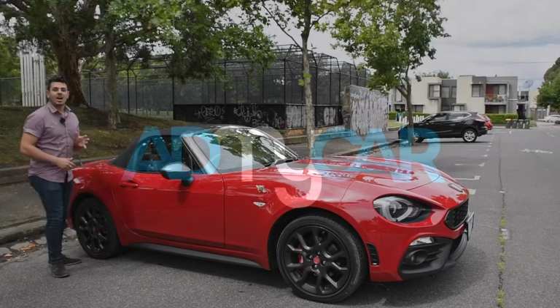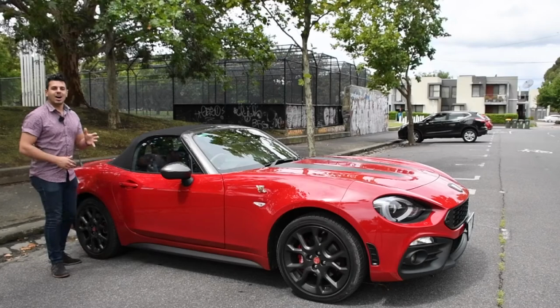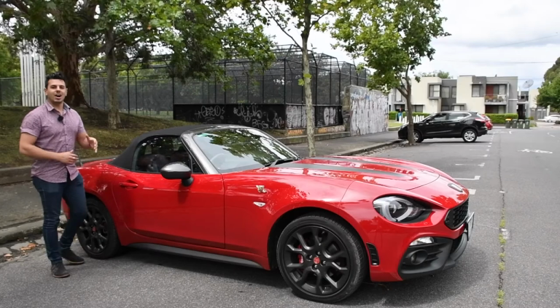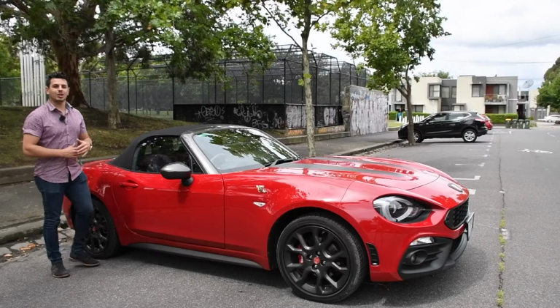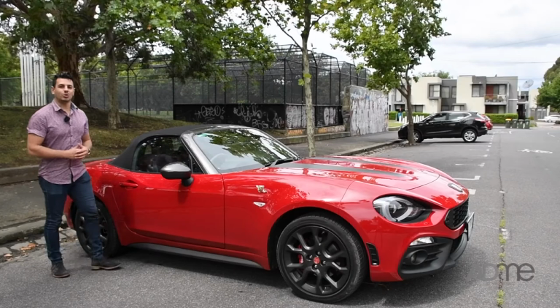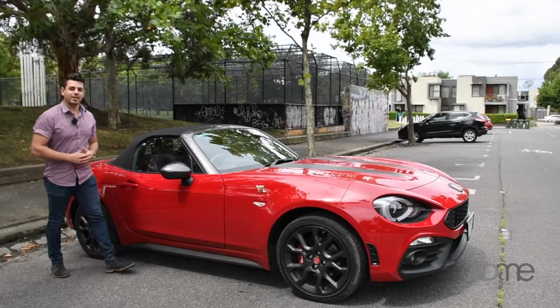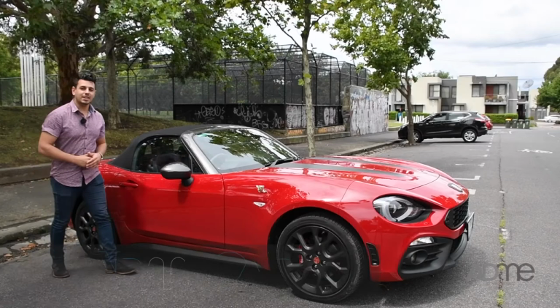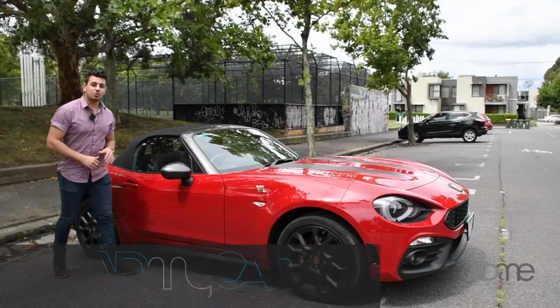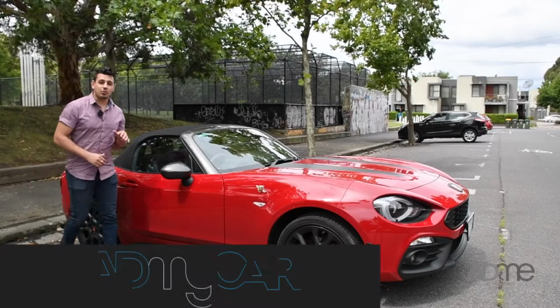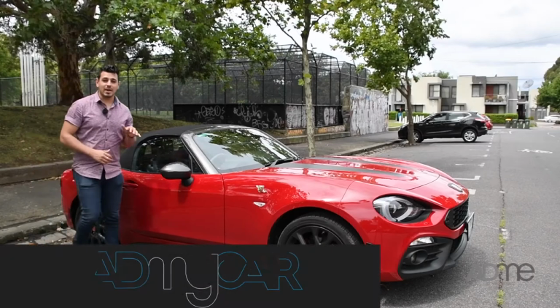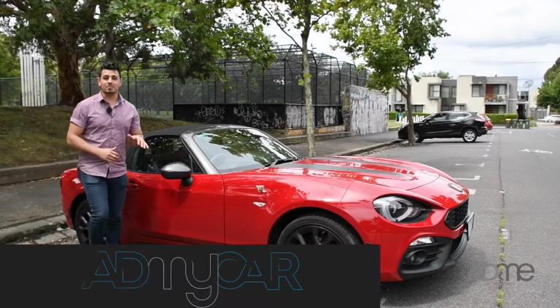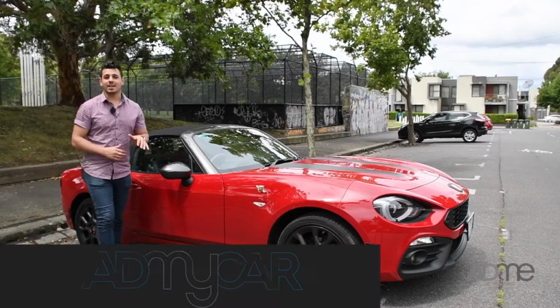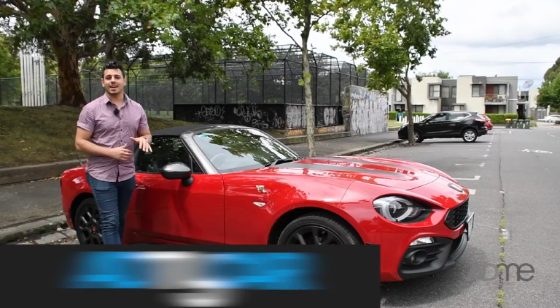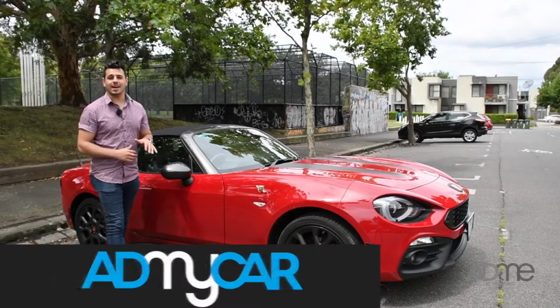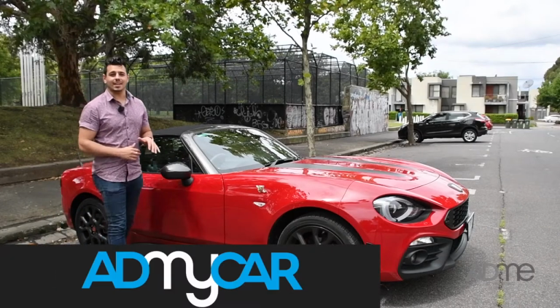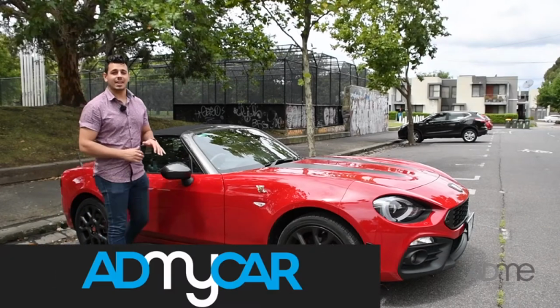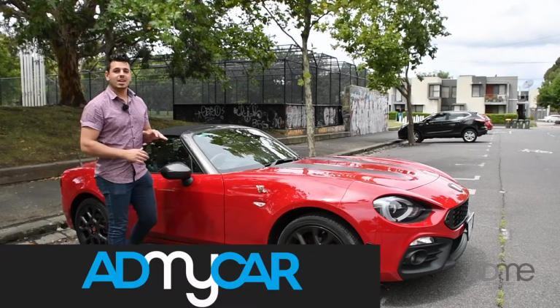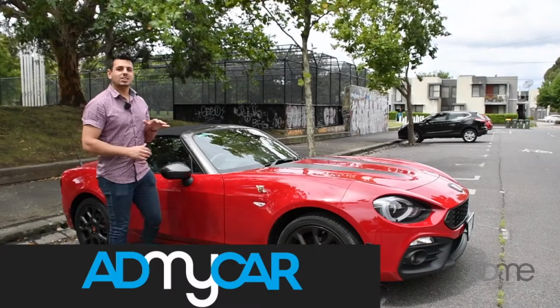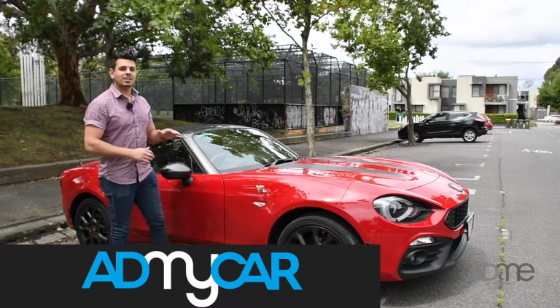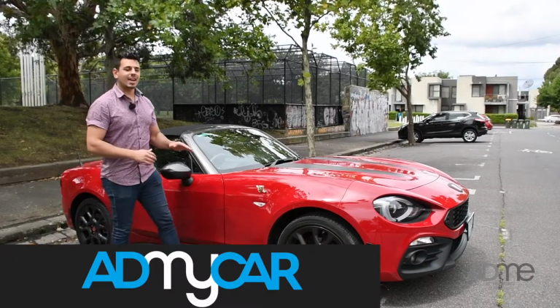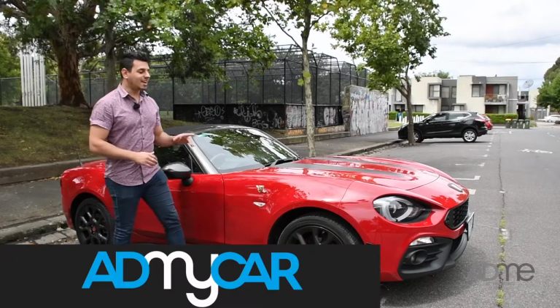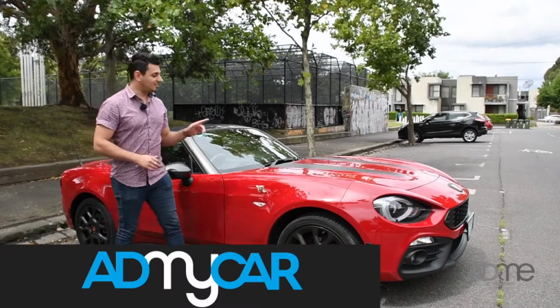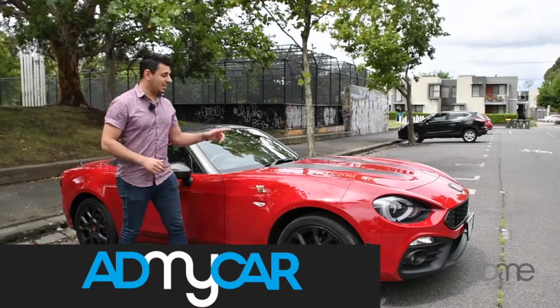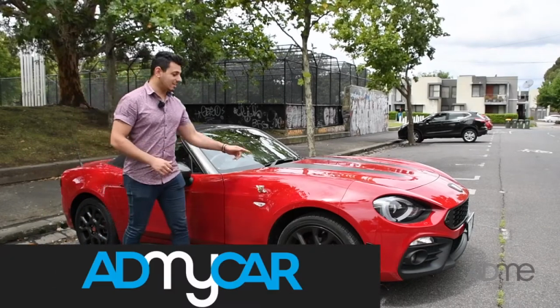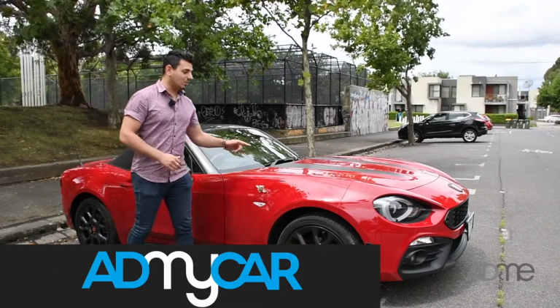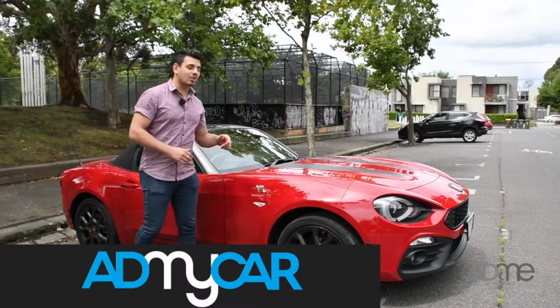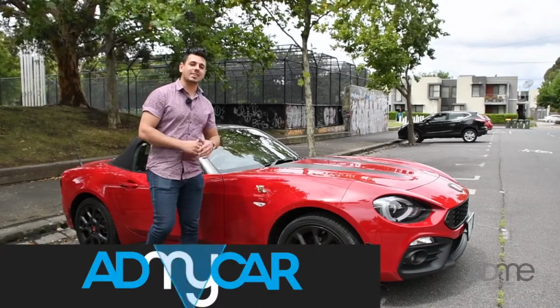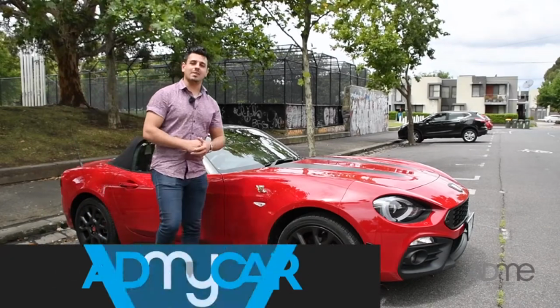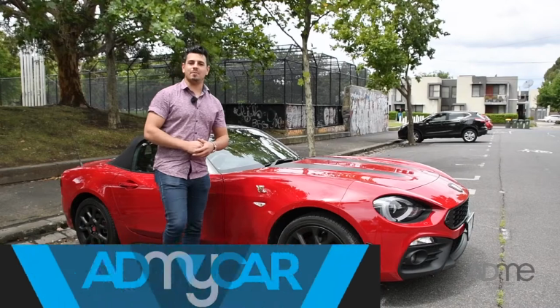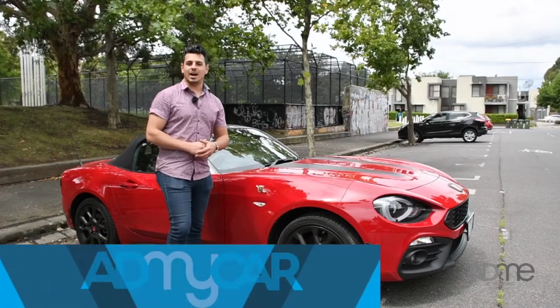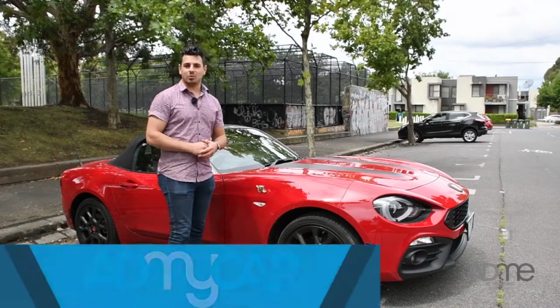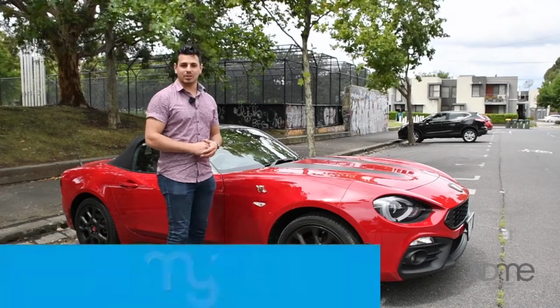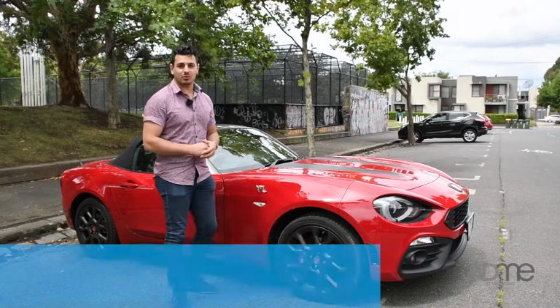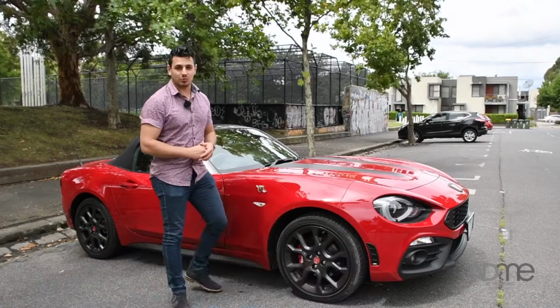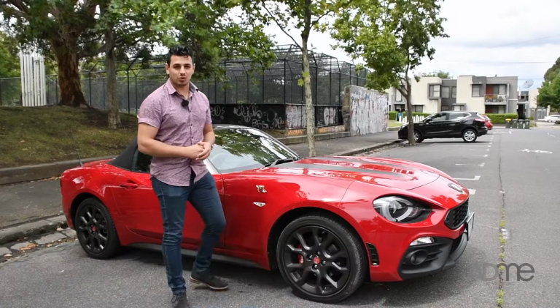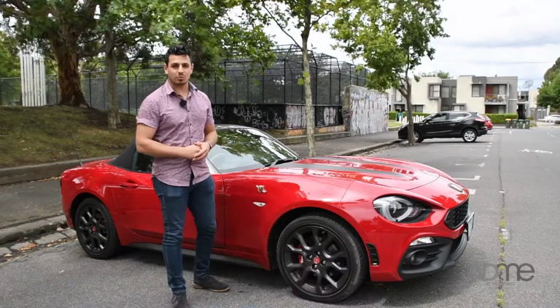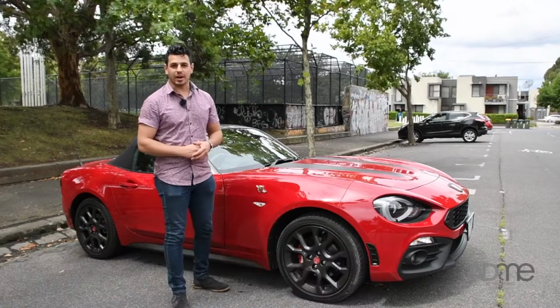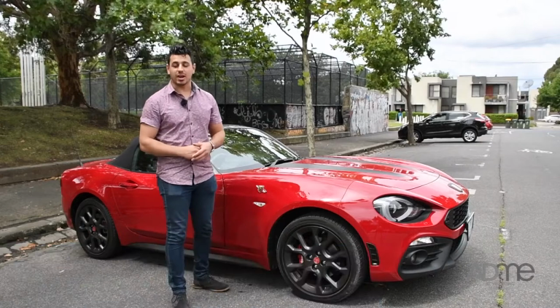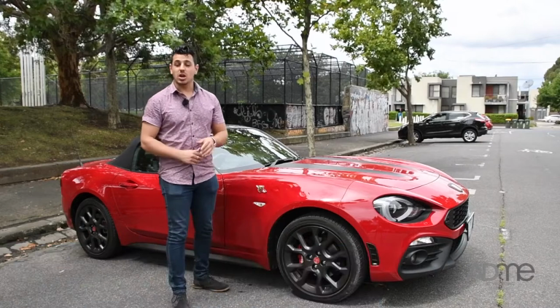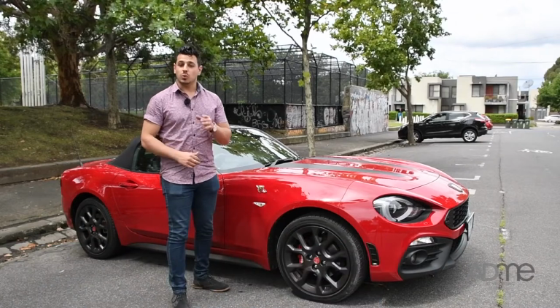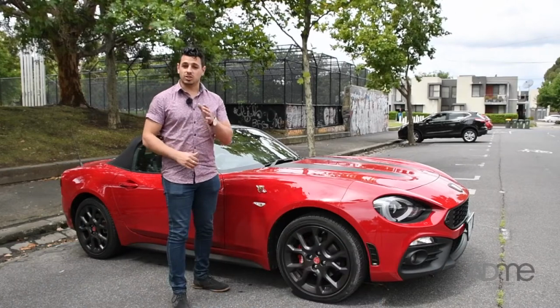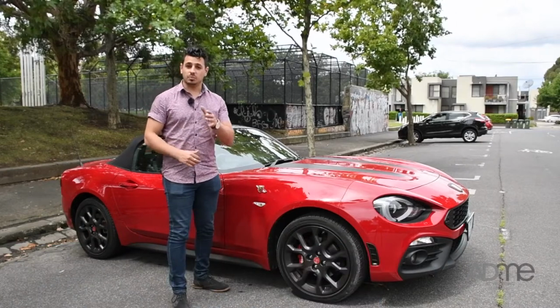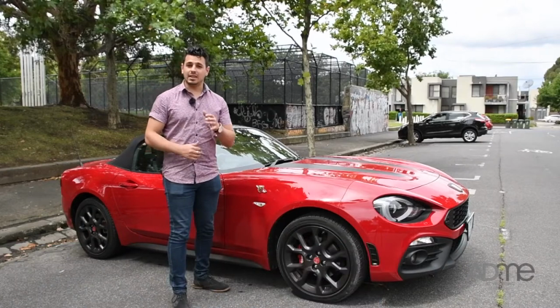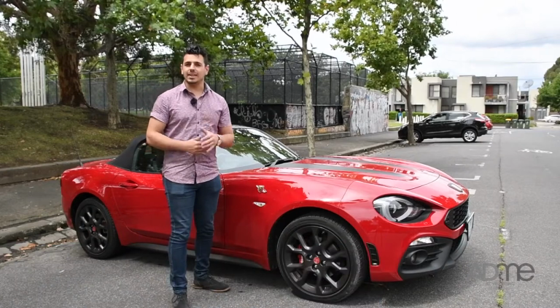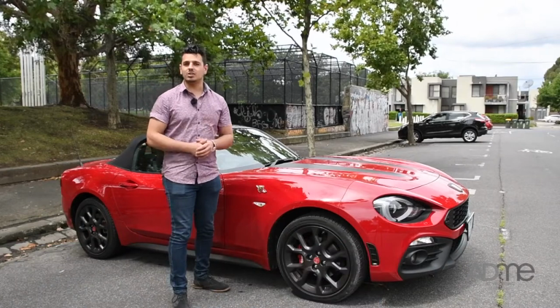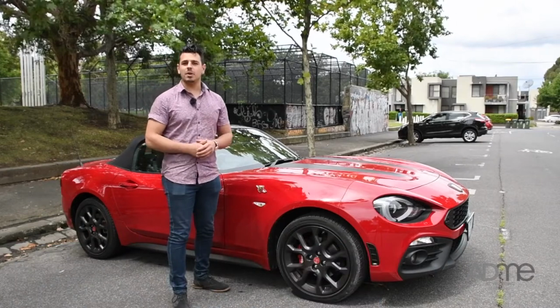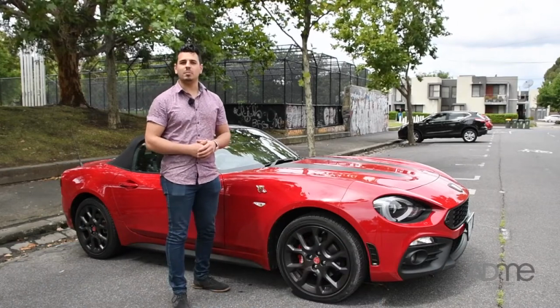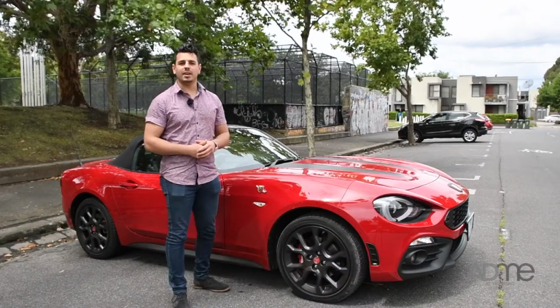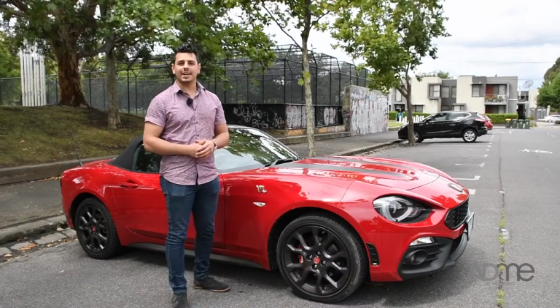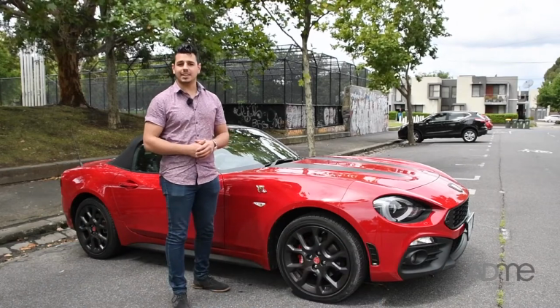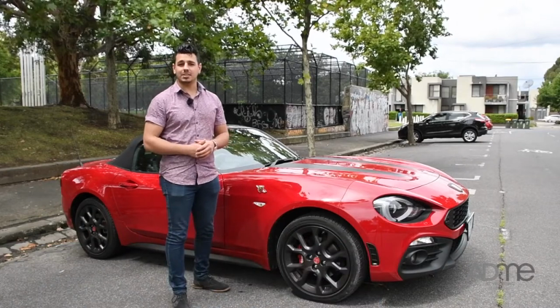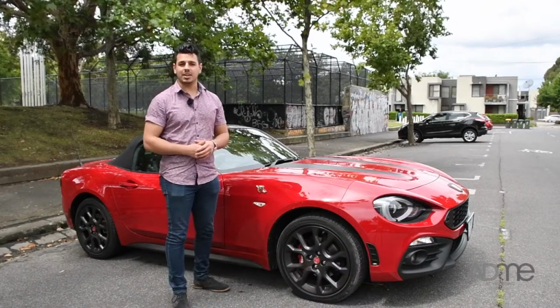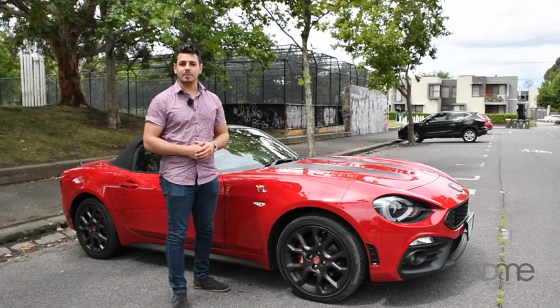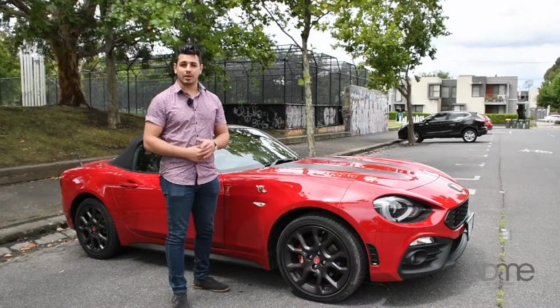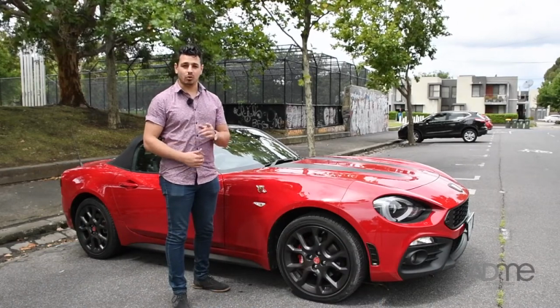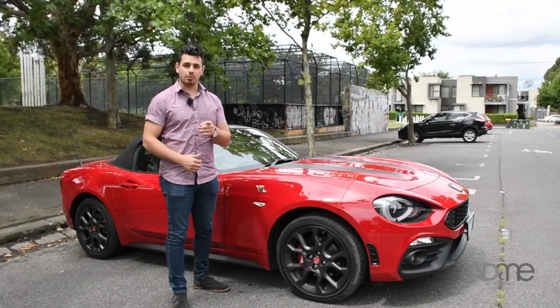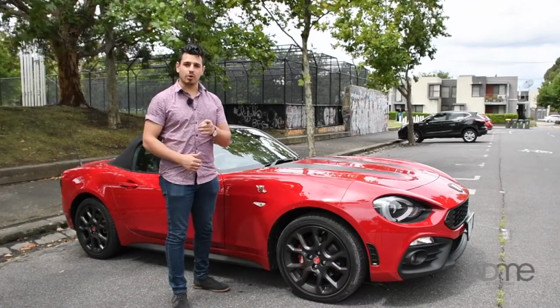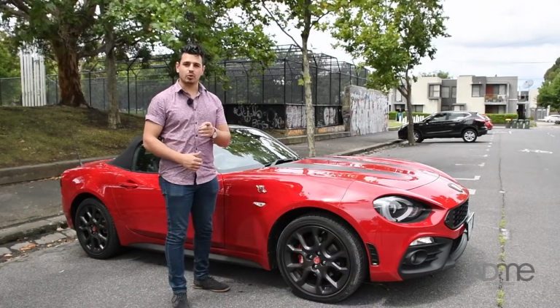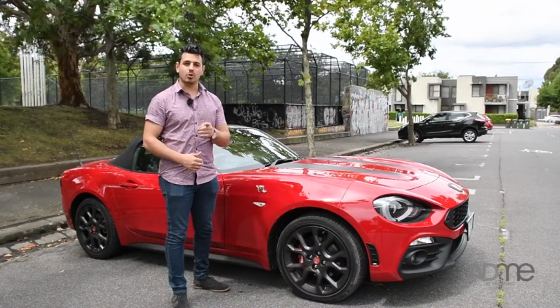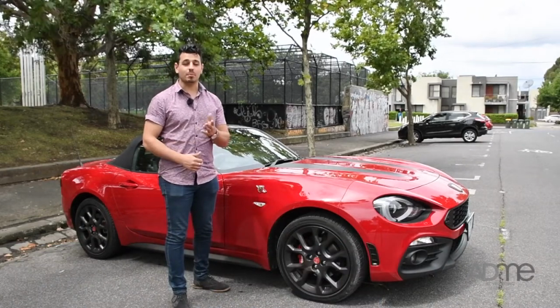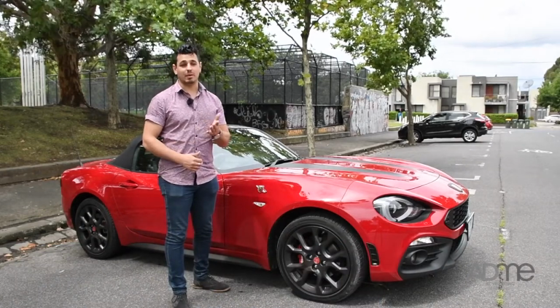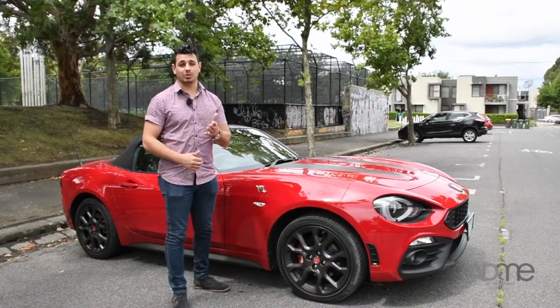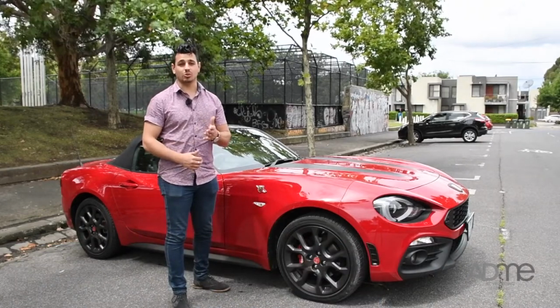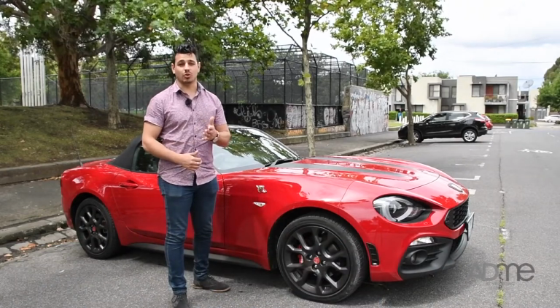Hi all, Nando from Add My Car here. Today I'm taking a look at the Abarth 124 Spyder, which has been lent to me by Nick of the team at Northern Motor Group in Bandura.